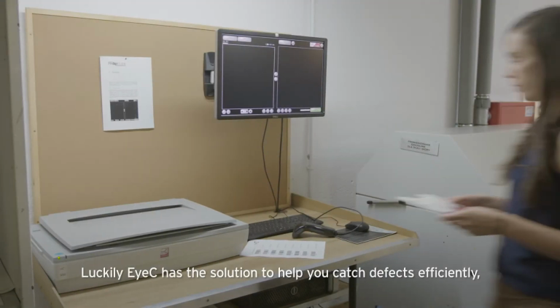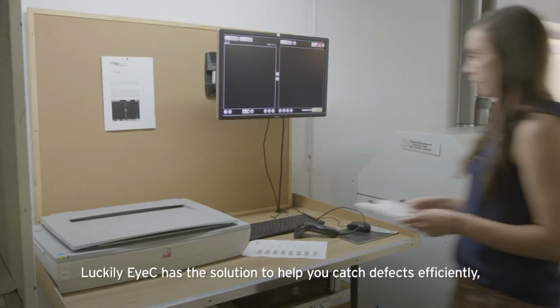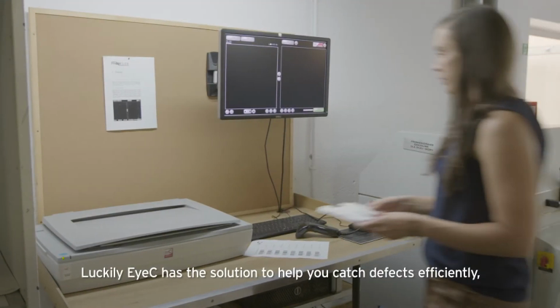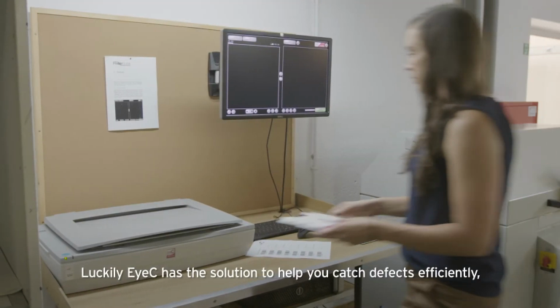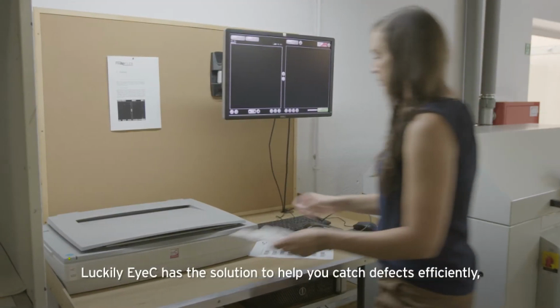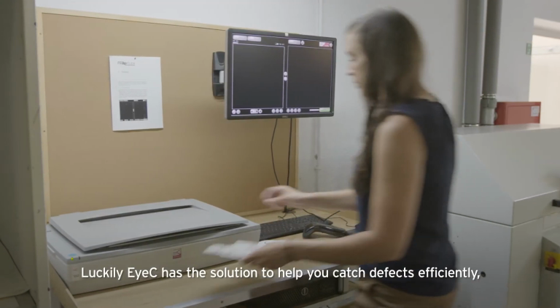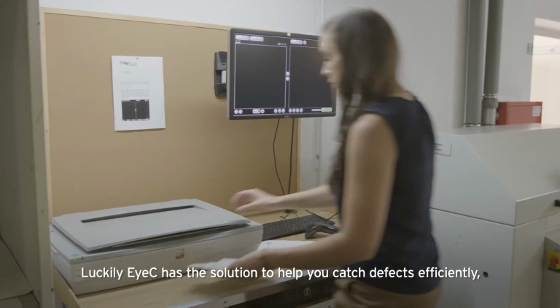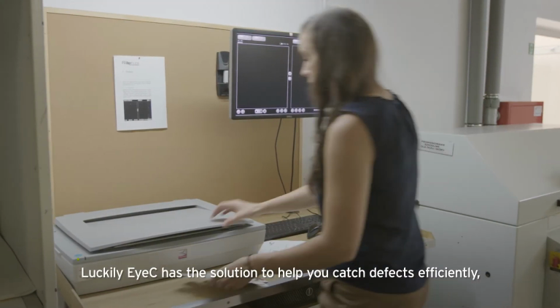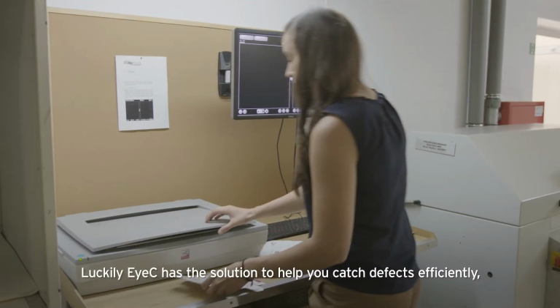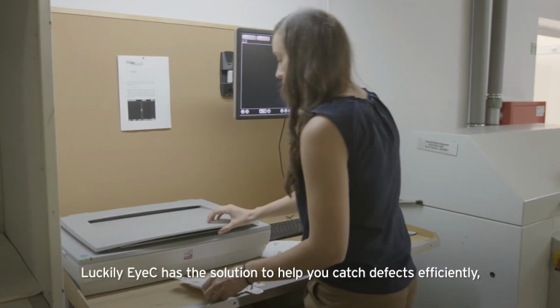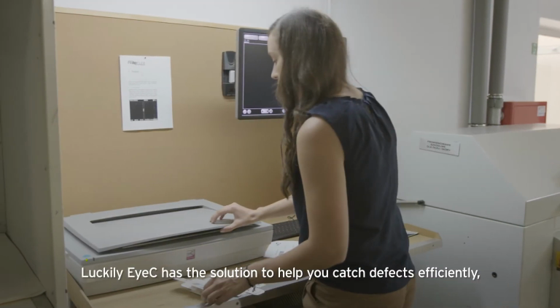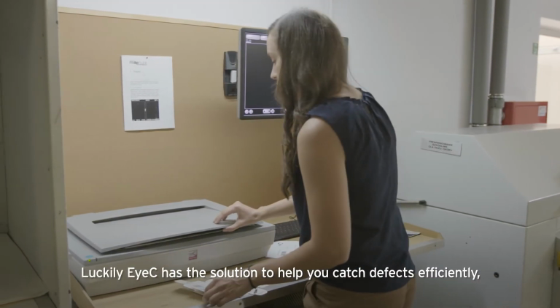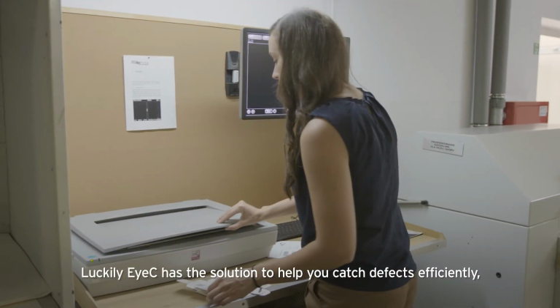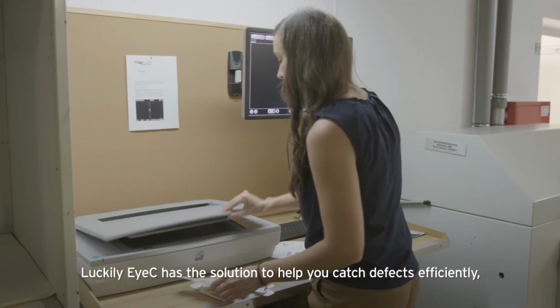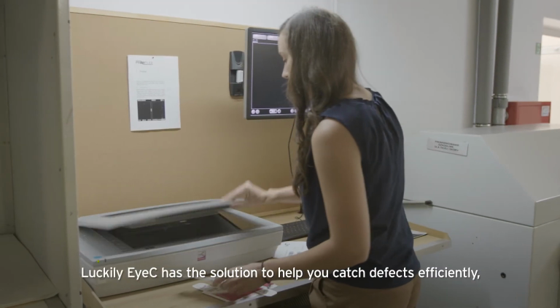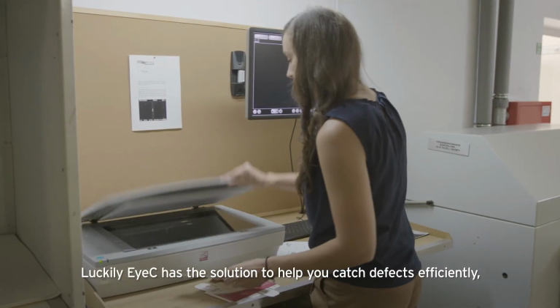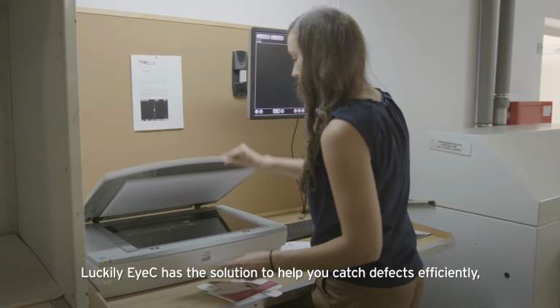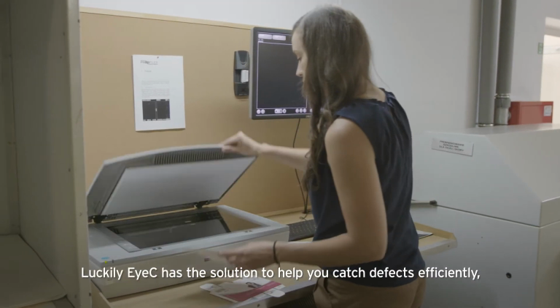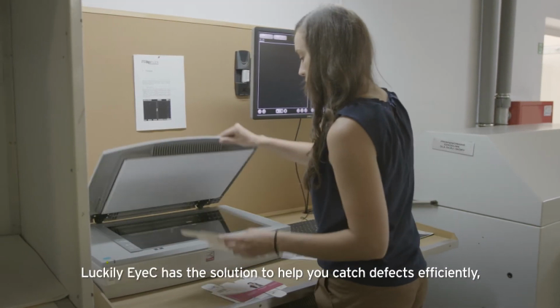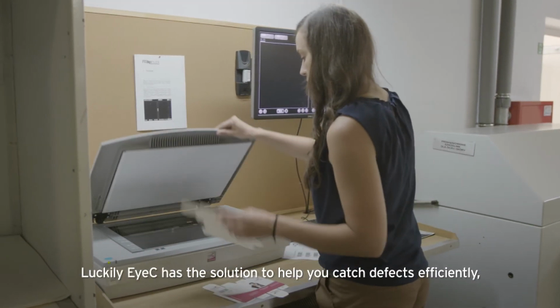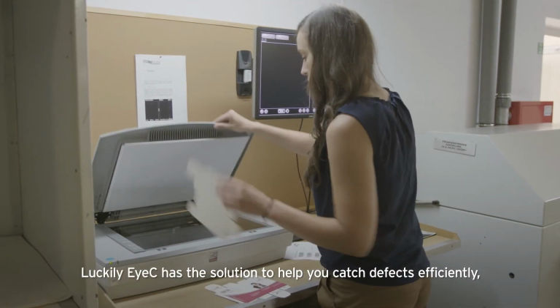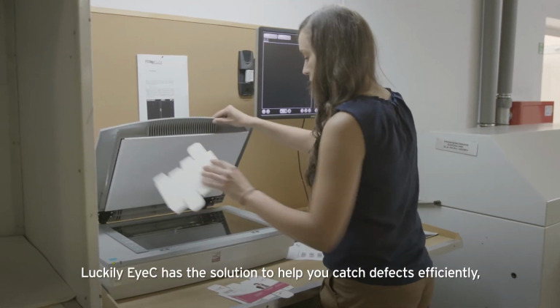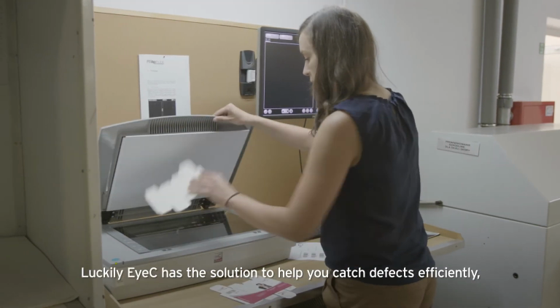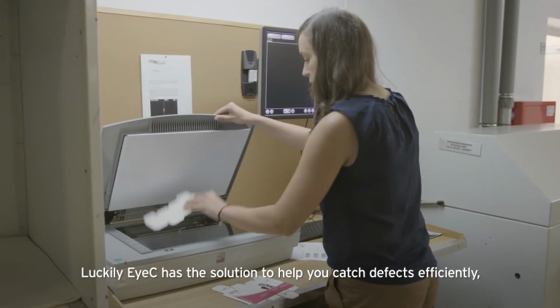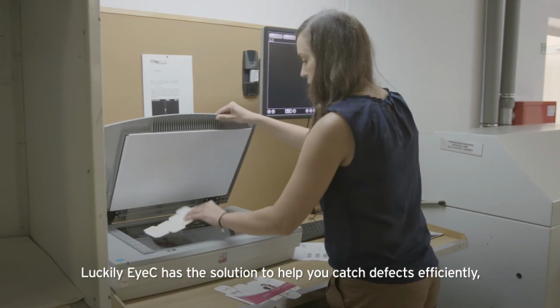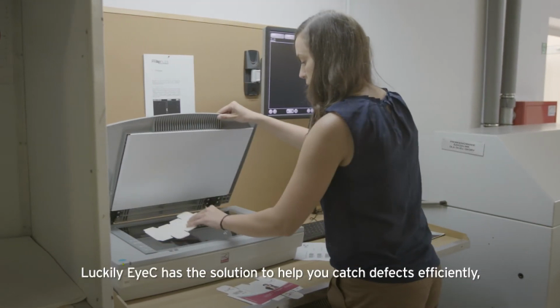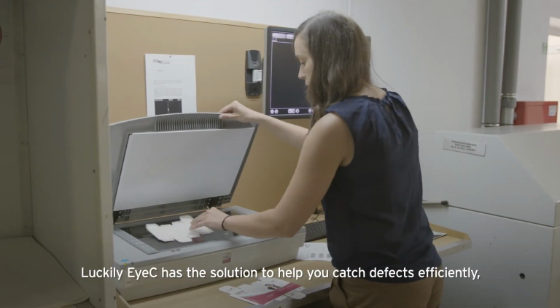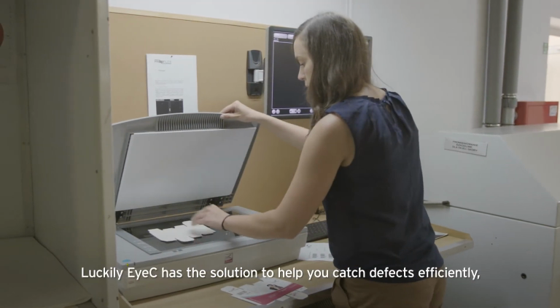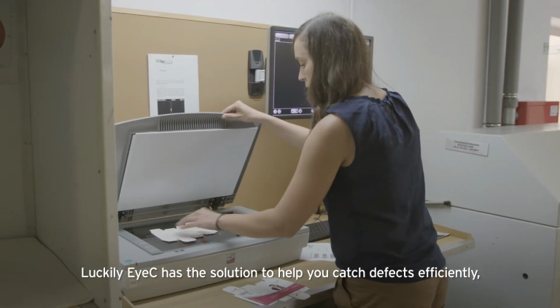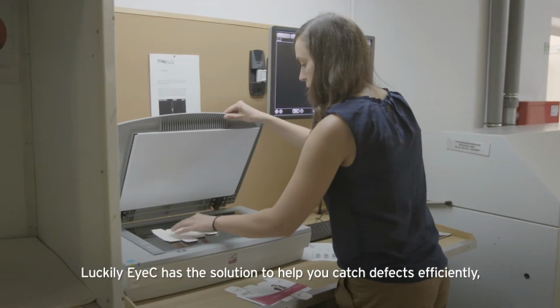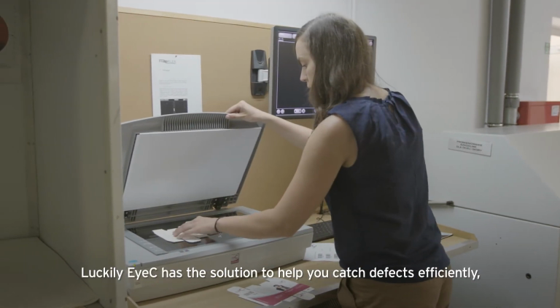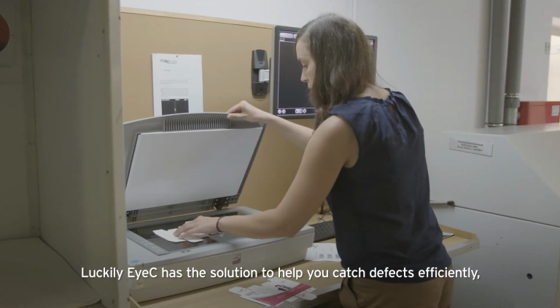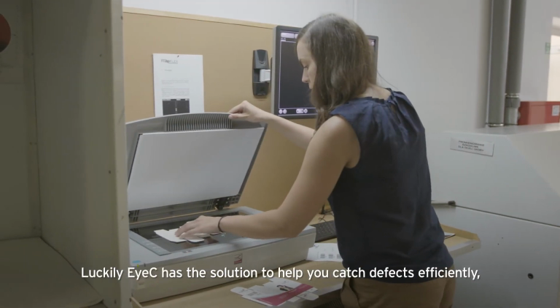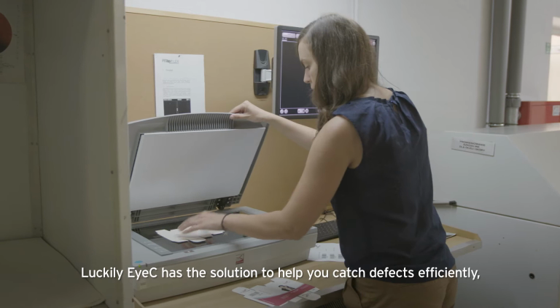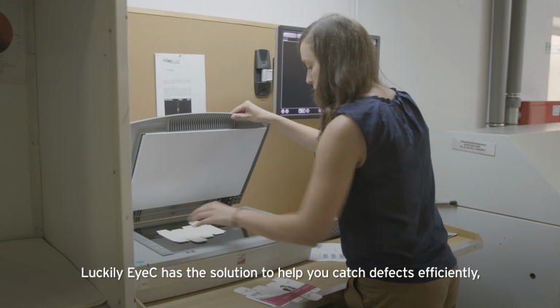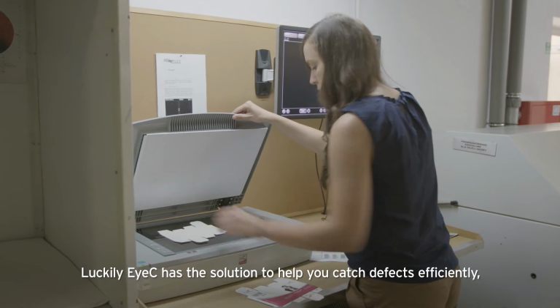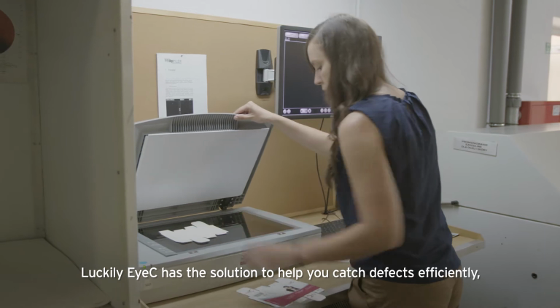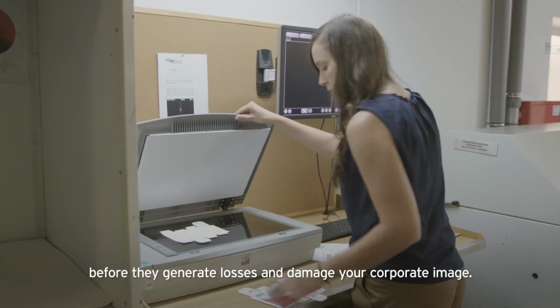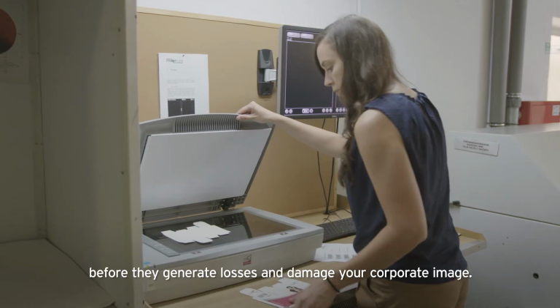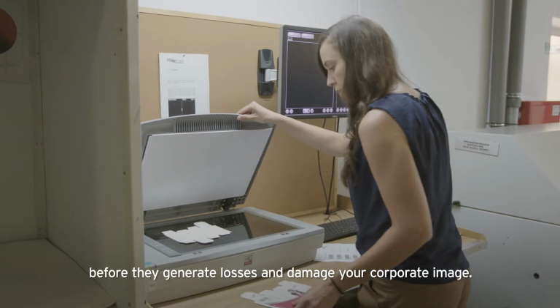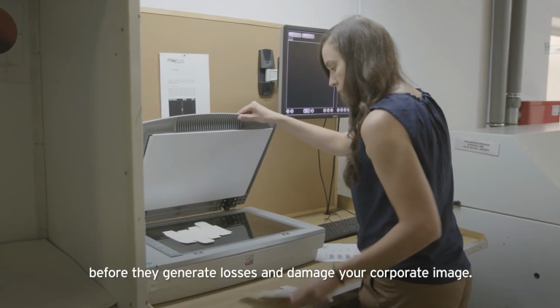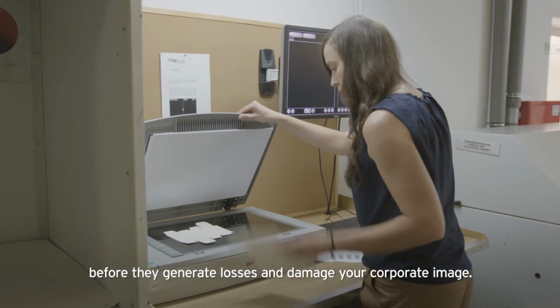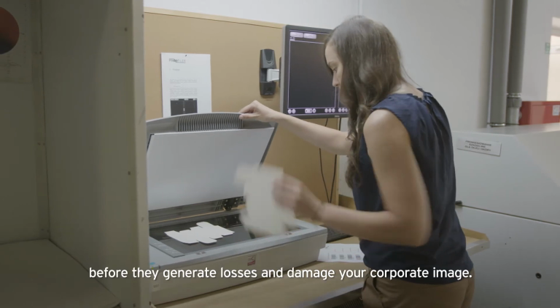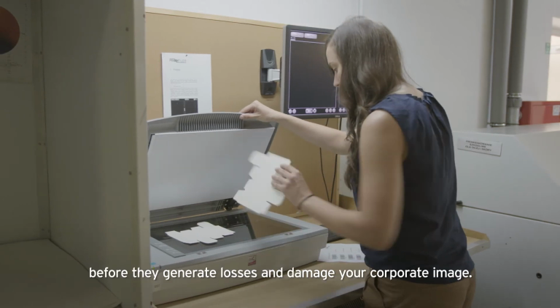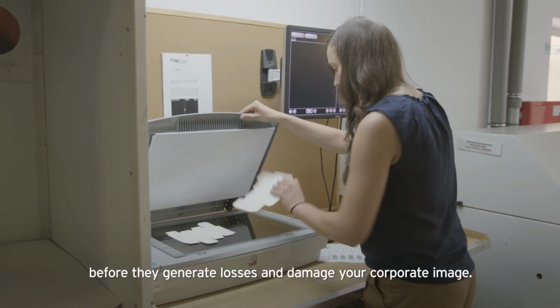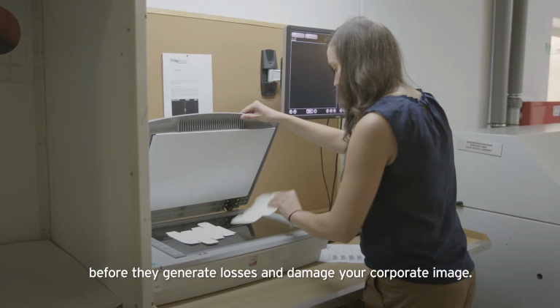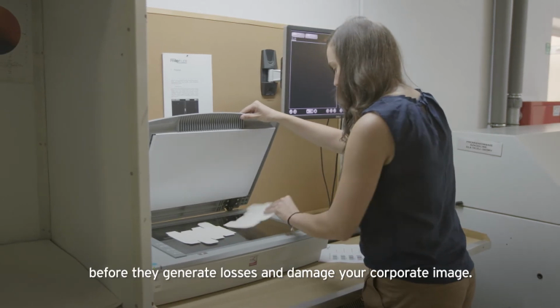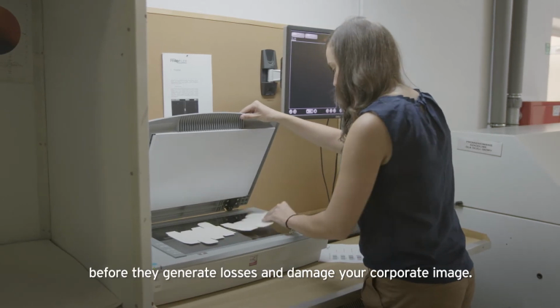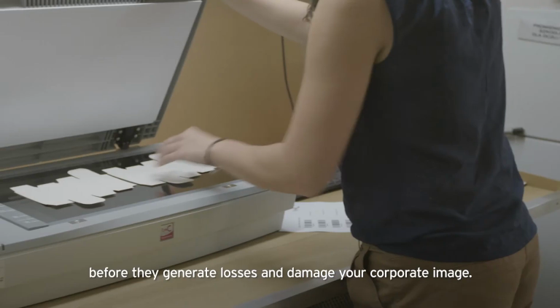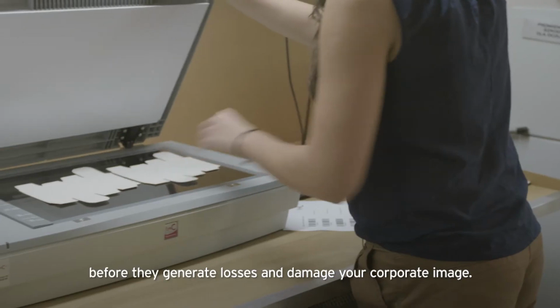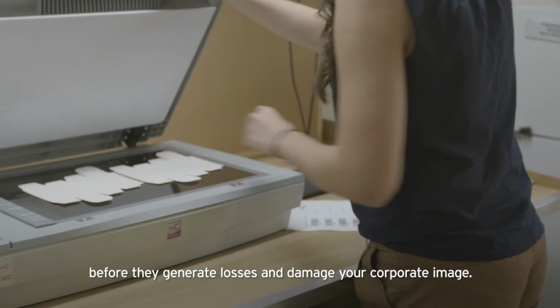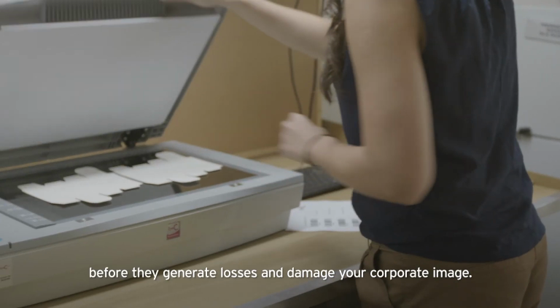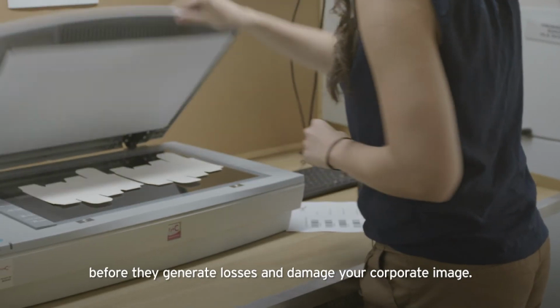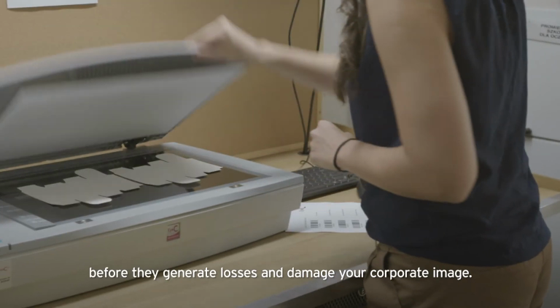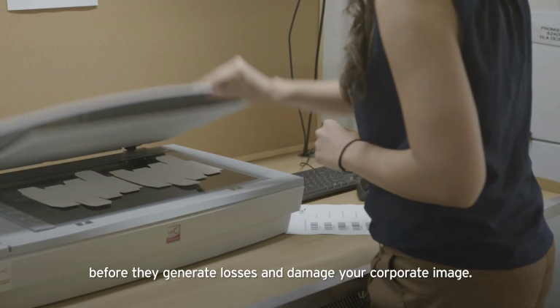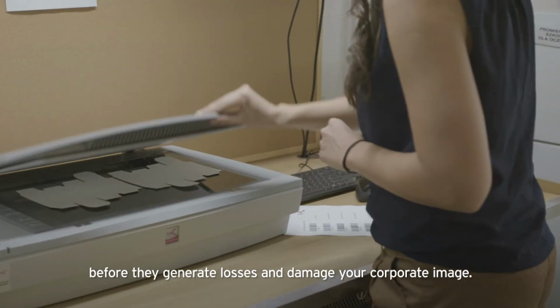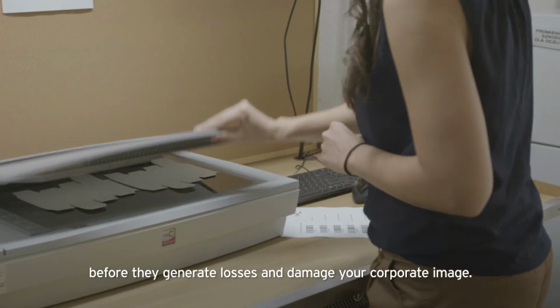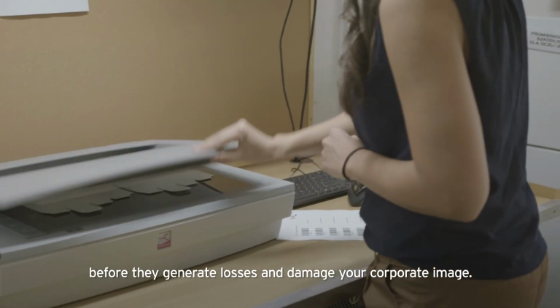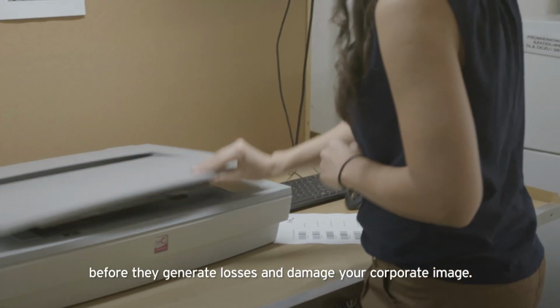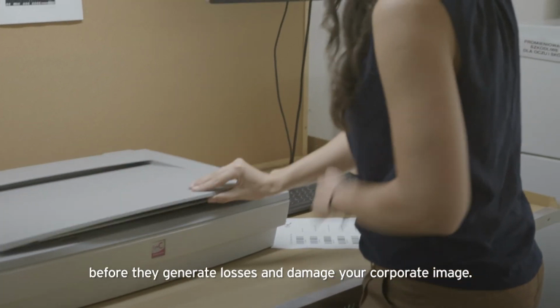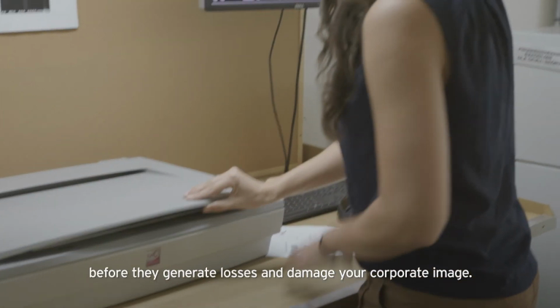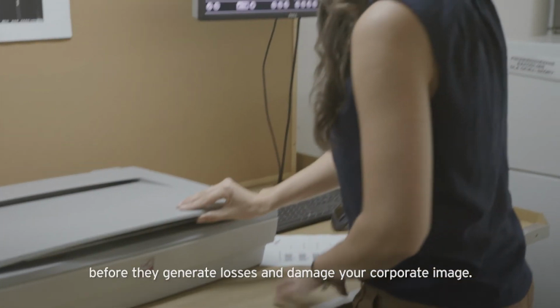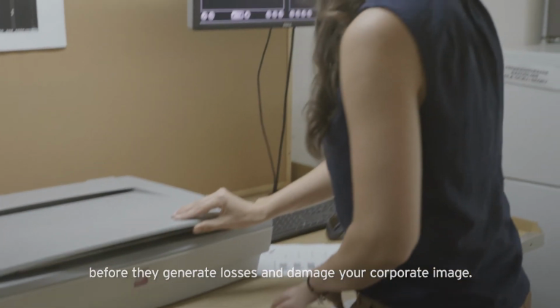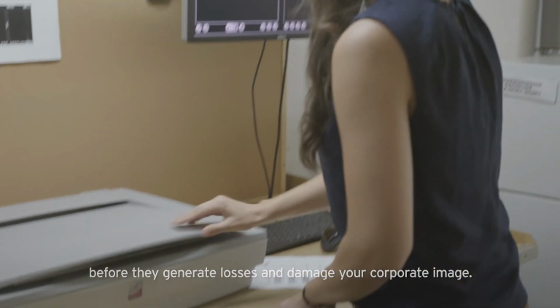Luckily, IC has the solution to help you catch defects efficiently before they generate losses and damage your corporate image.